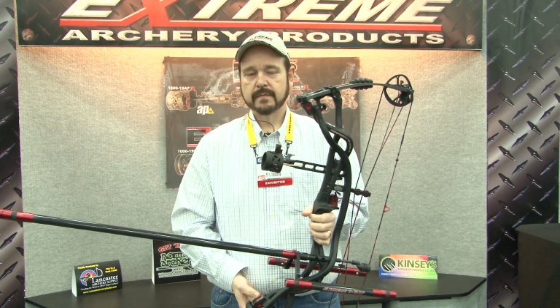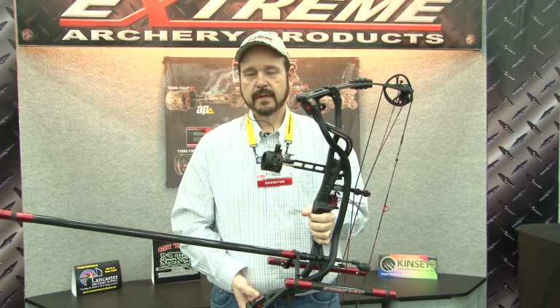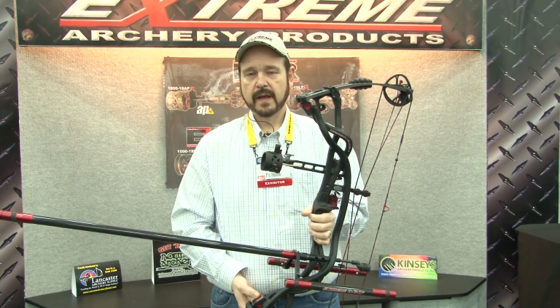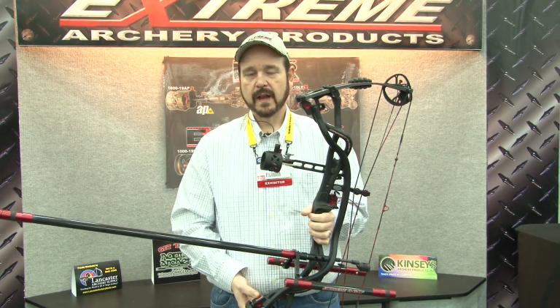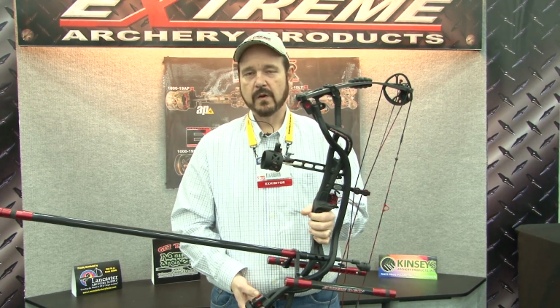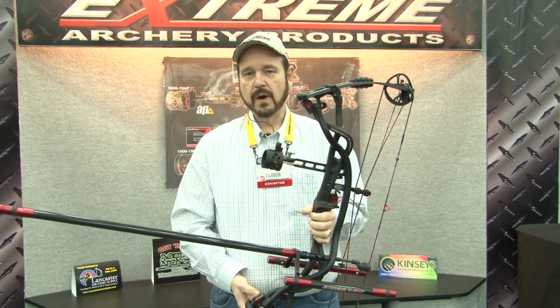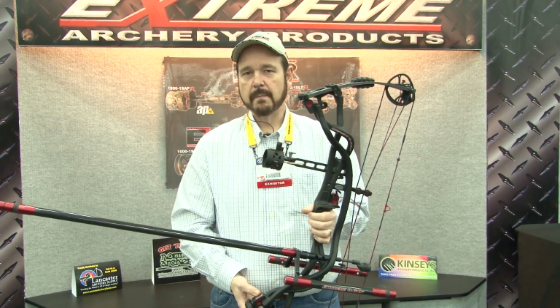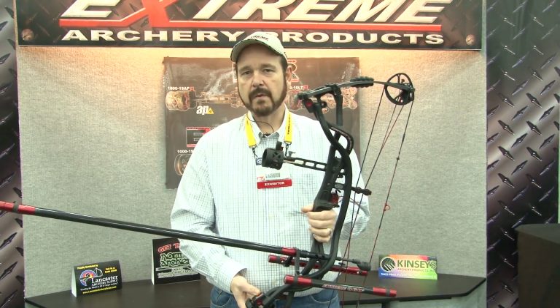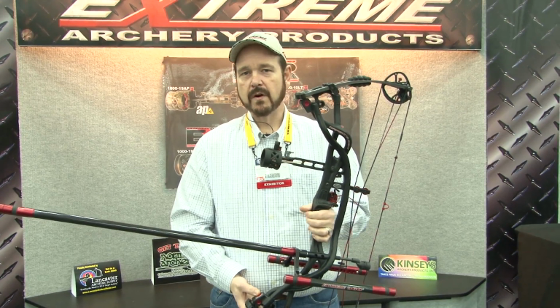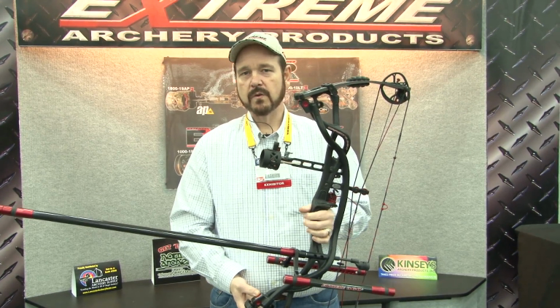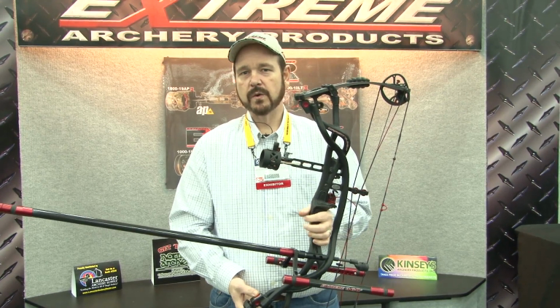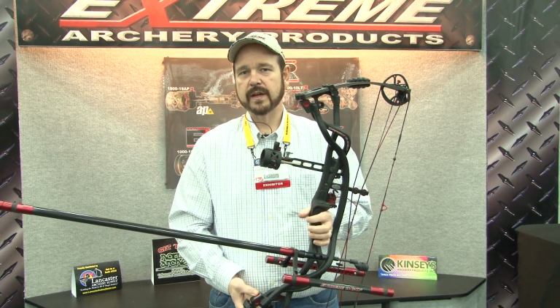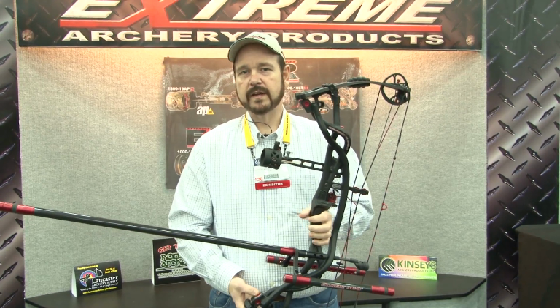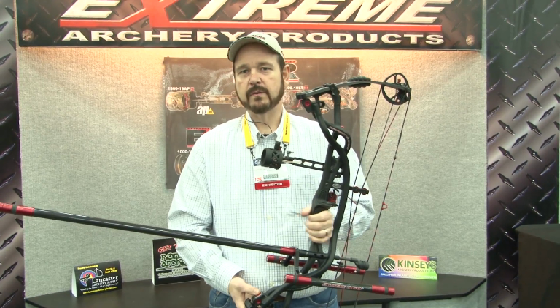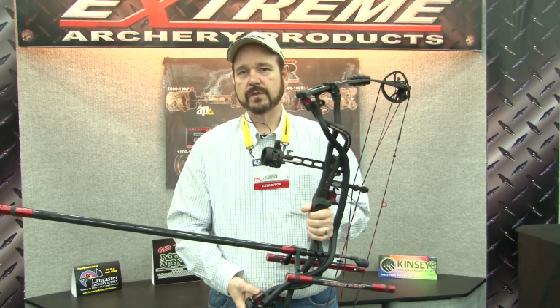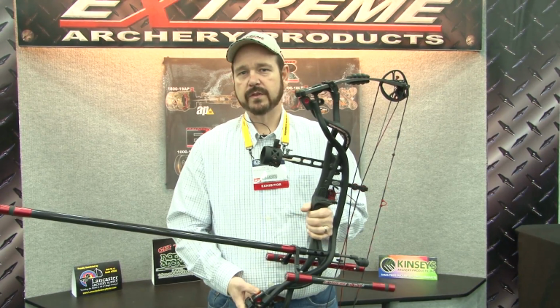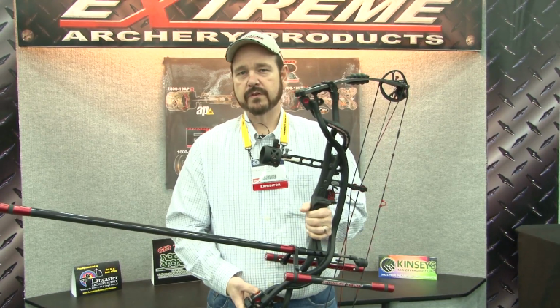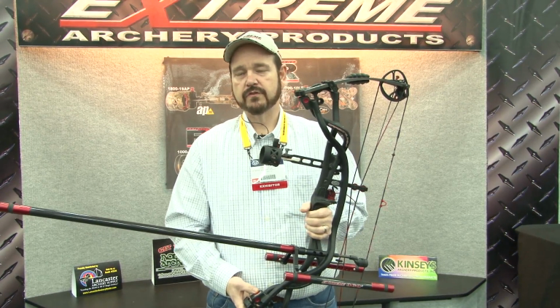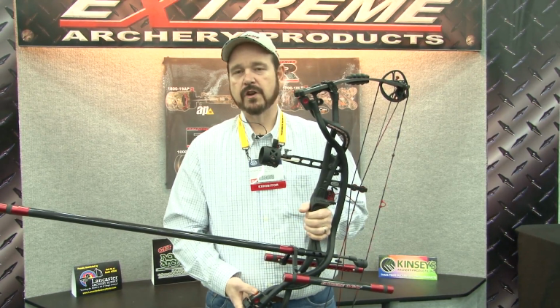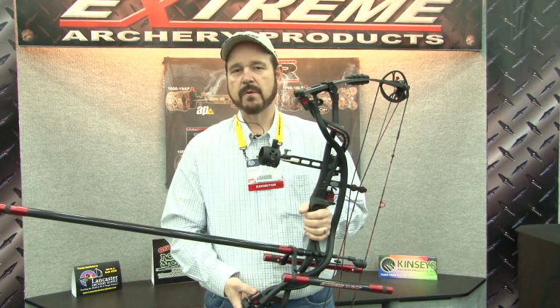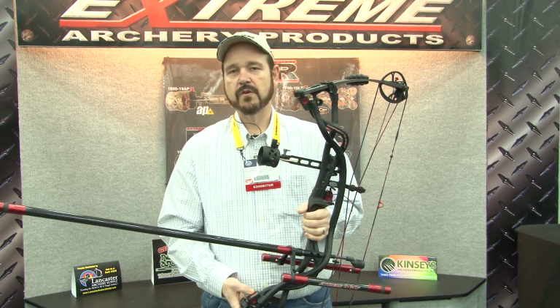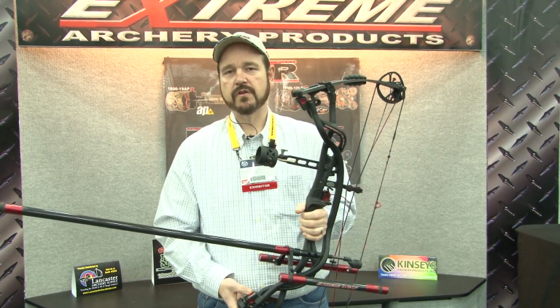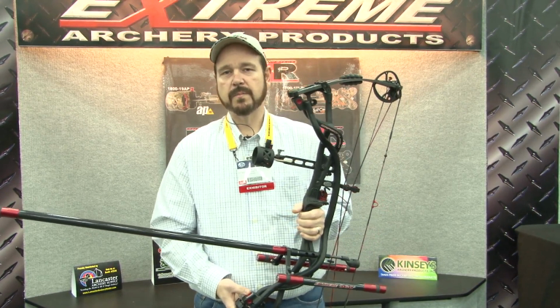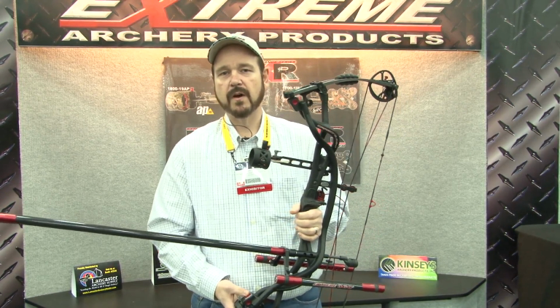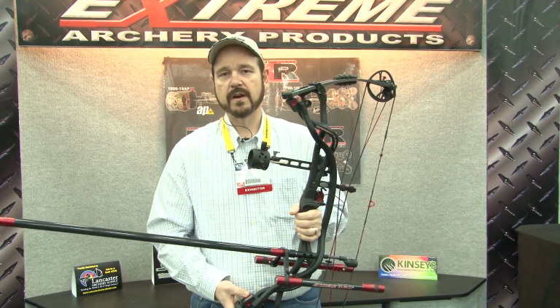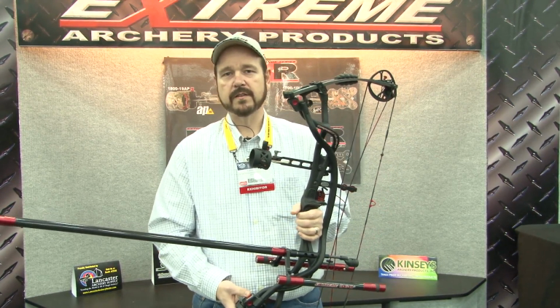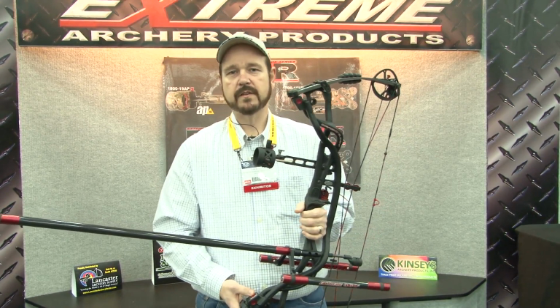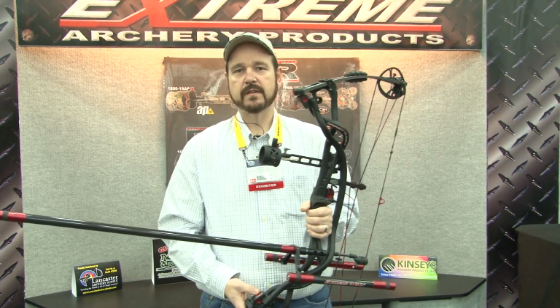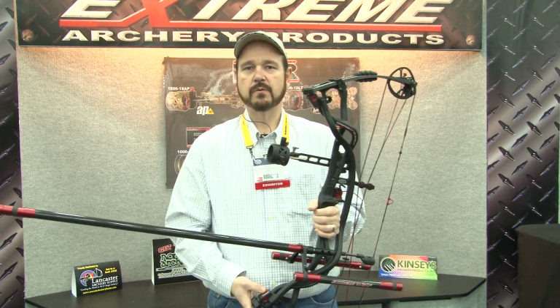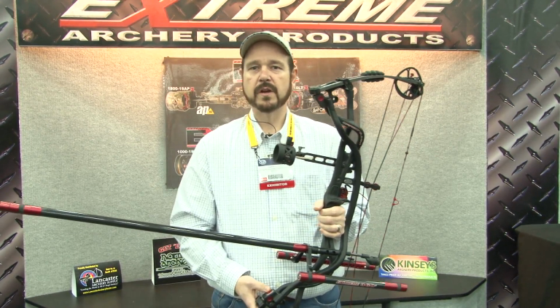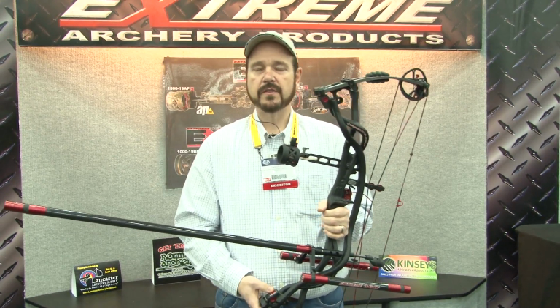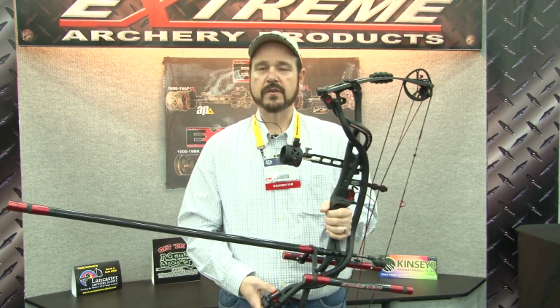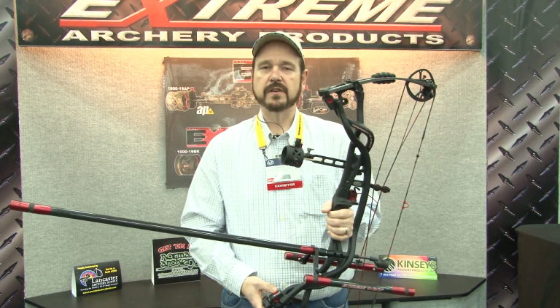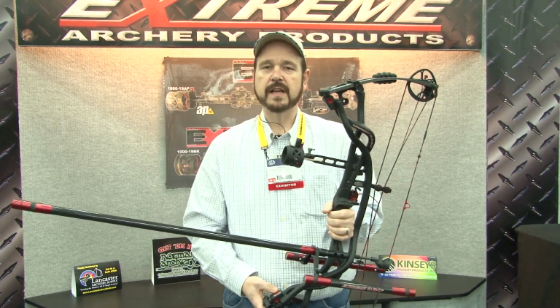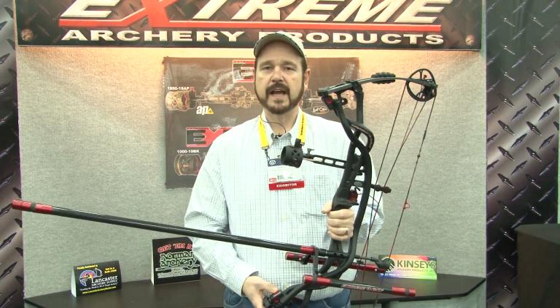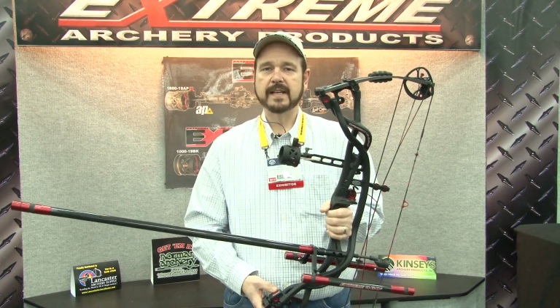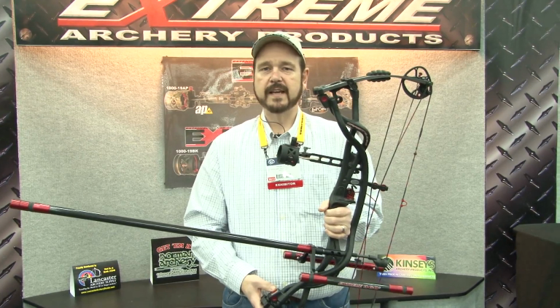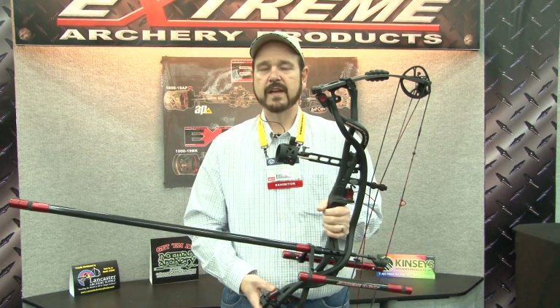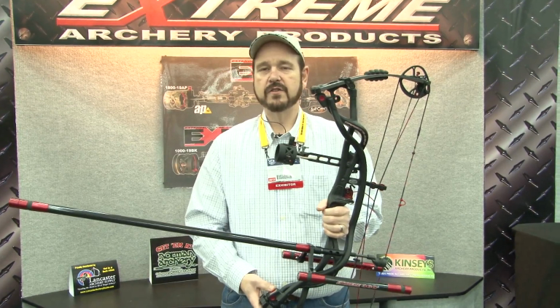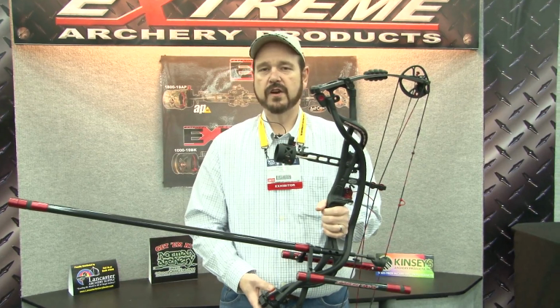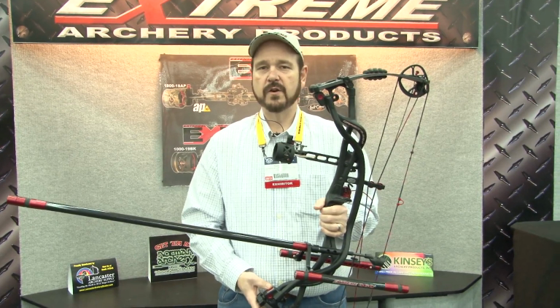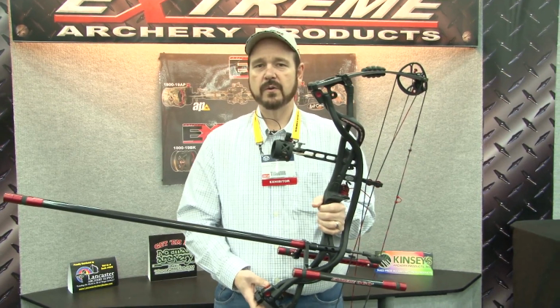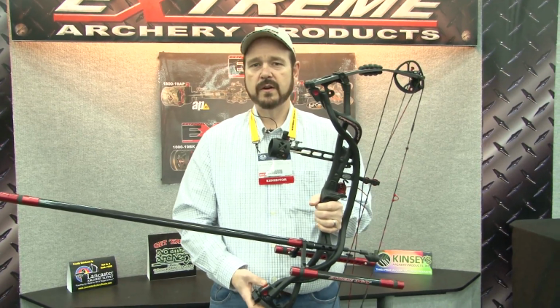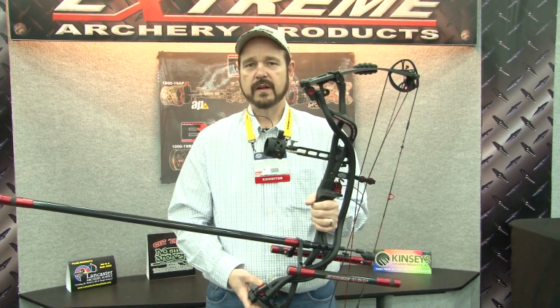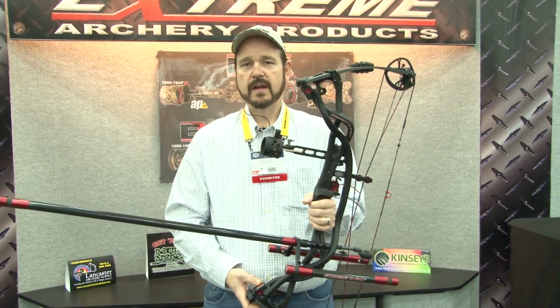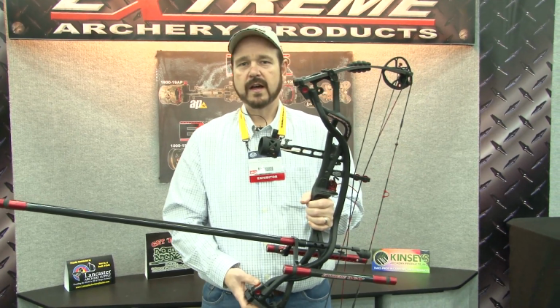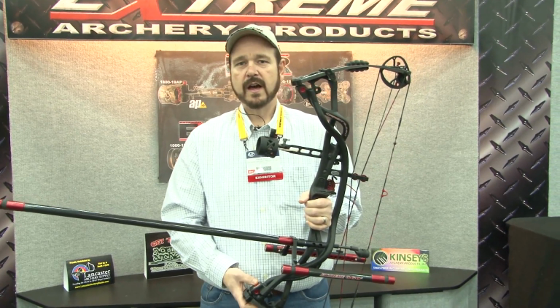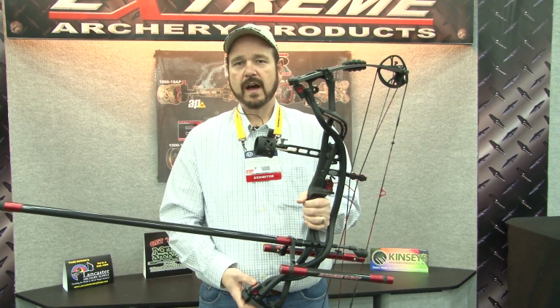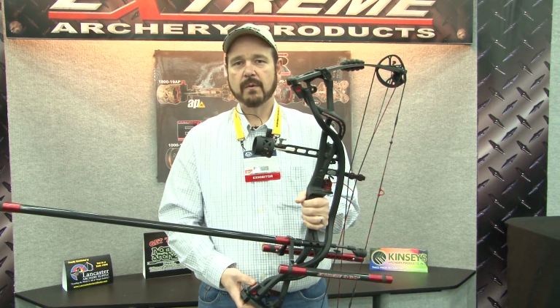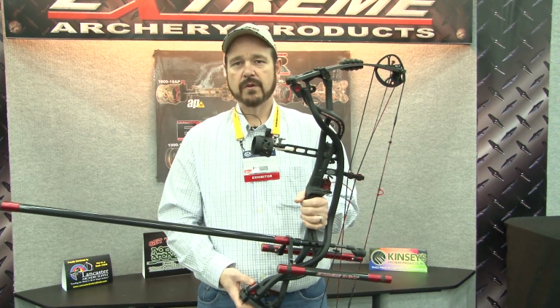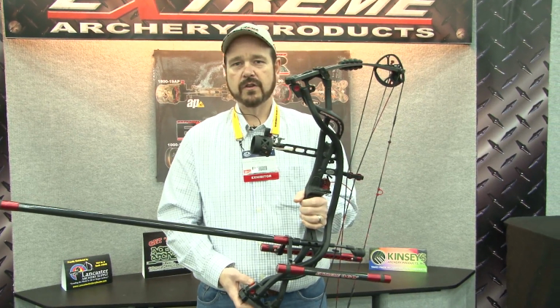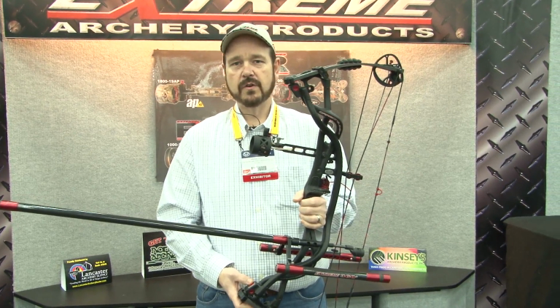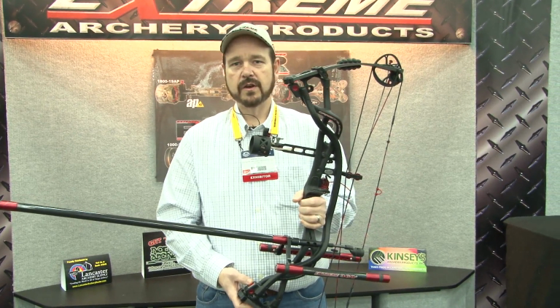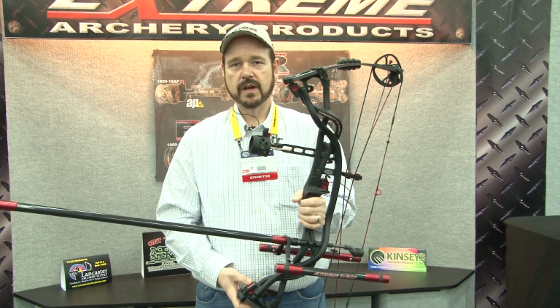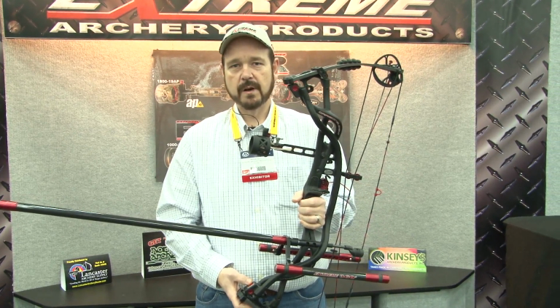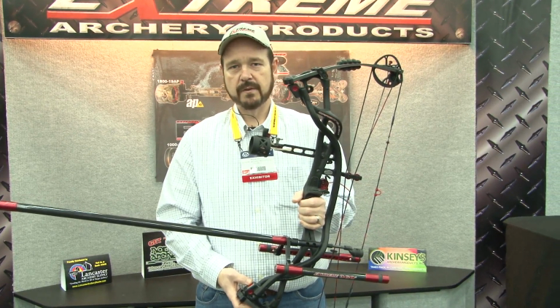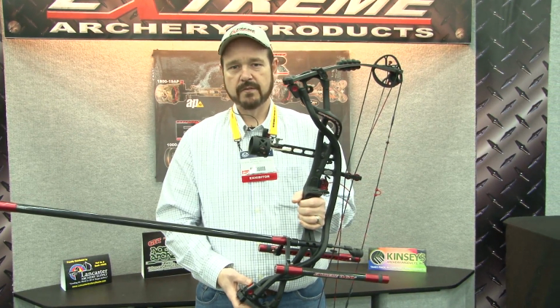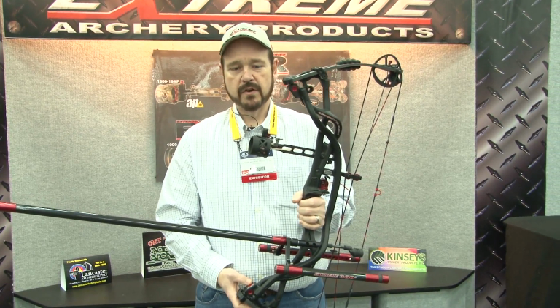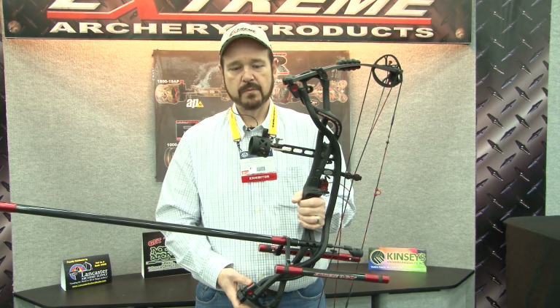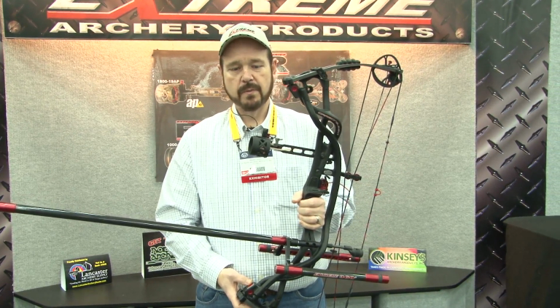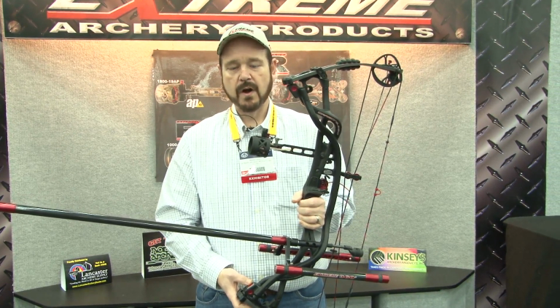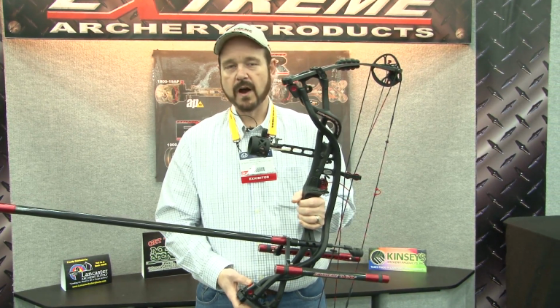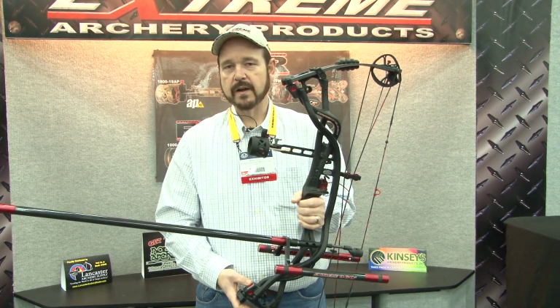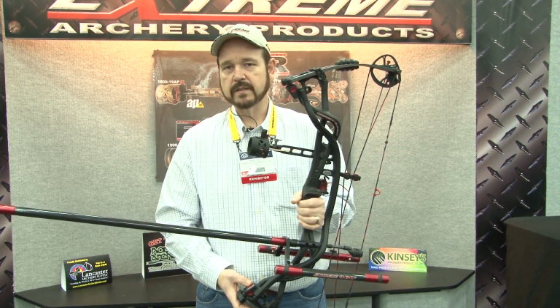Hello, I'm Mark Witt with Extreme Archery Products at the 2013 ATA Show. I want to show you a couple of our new products.